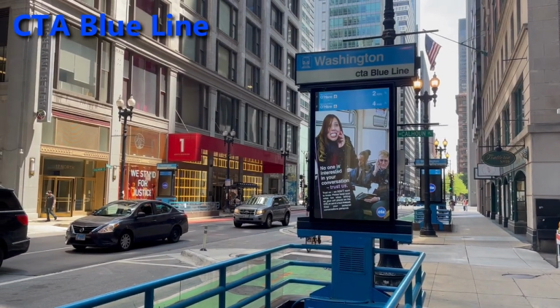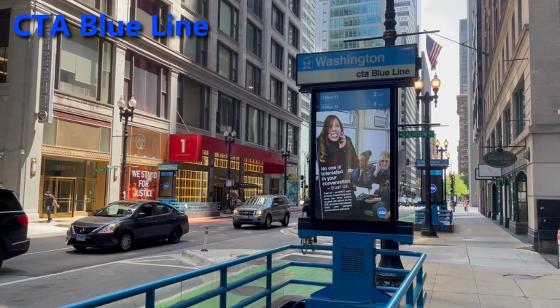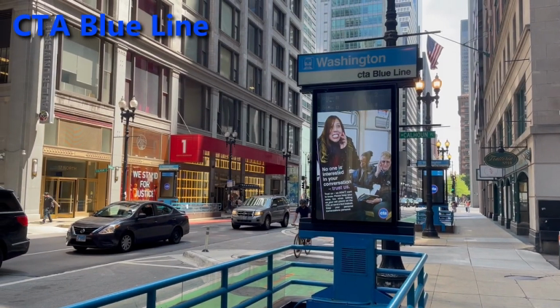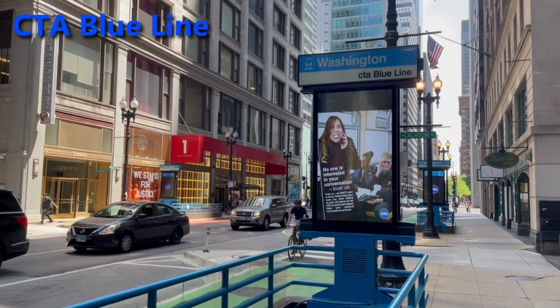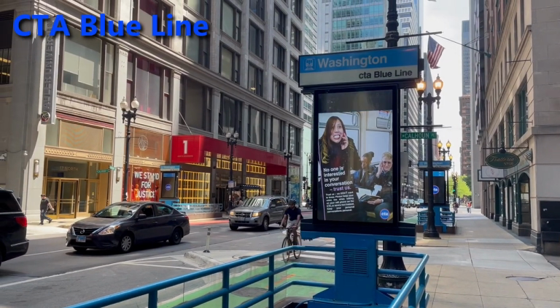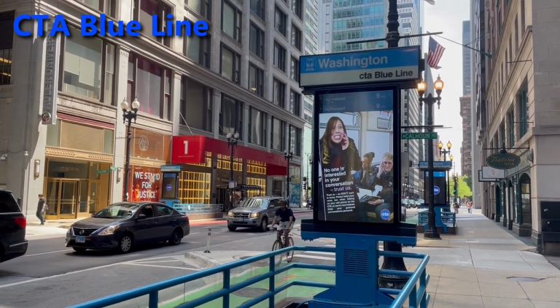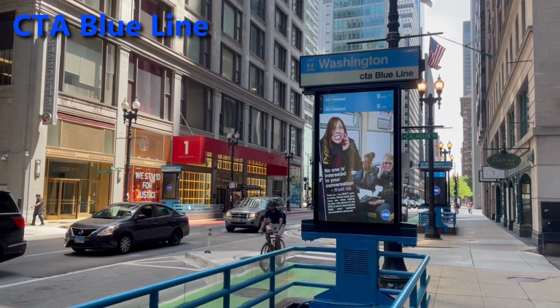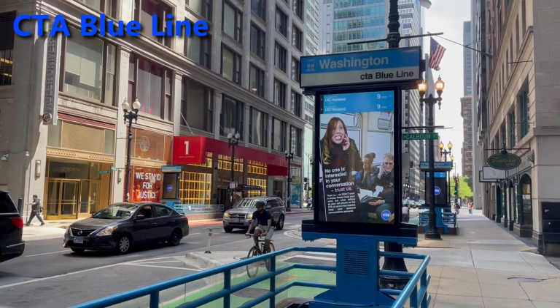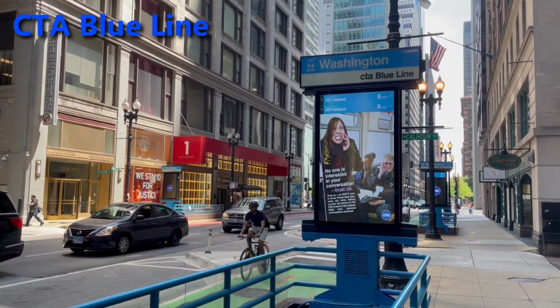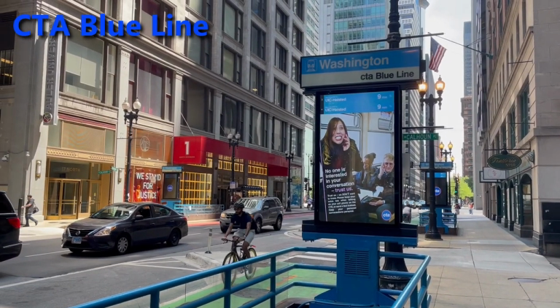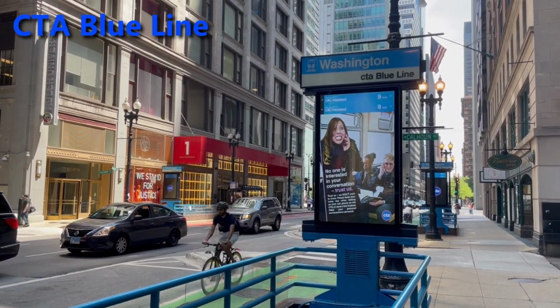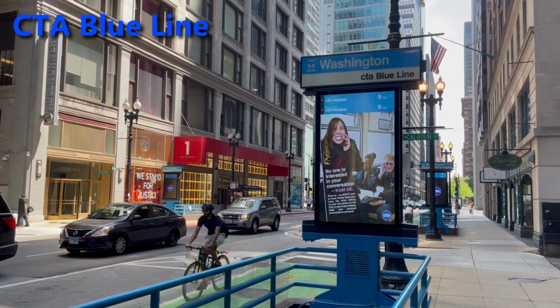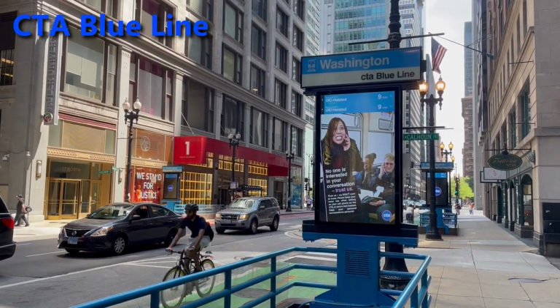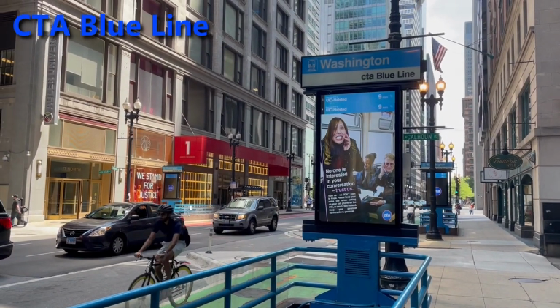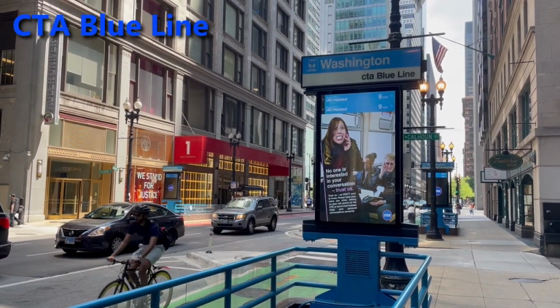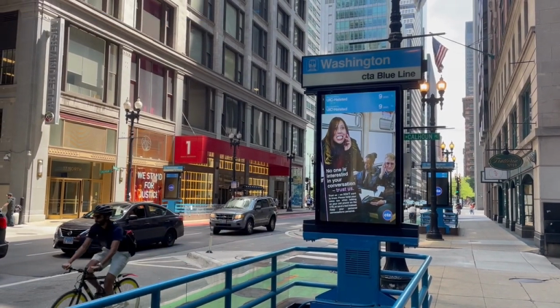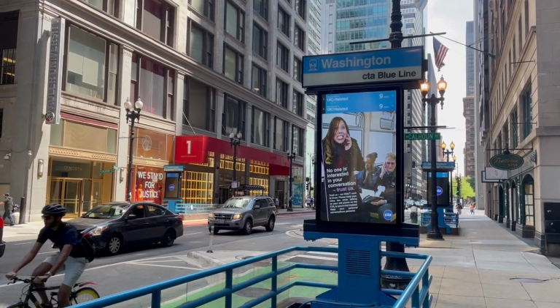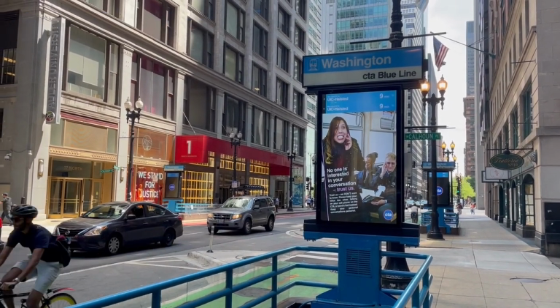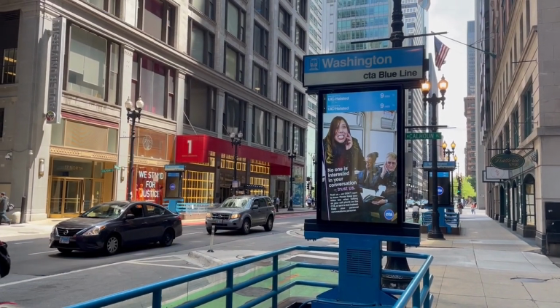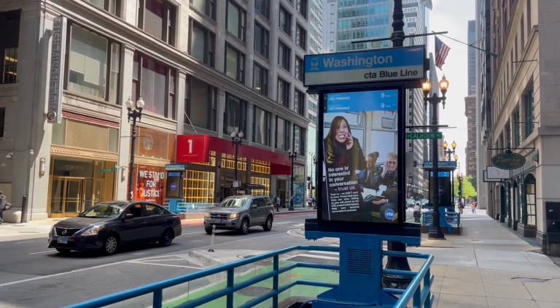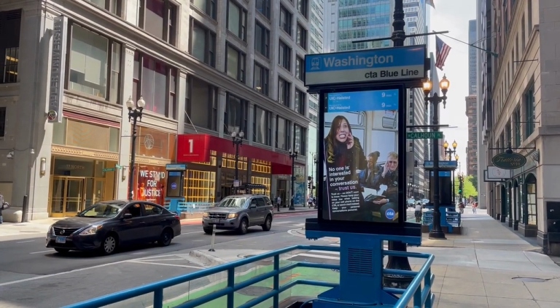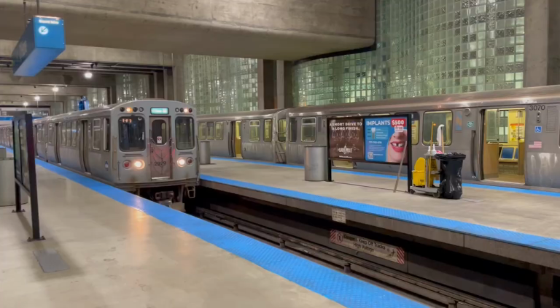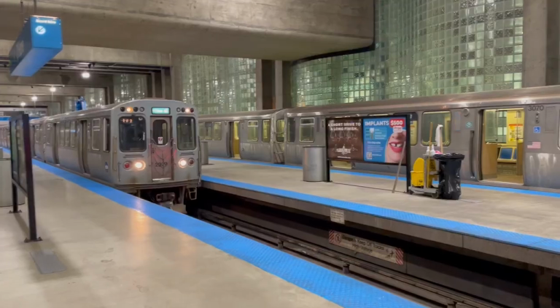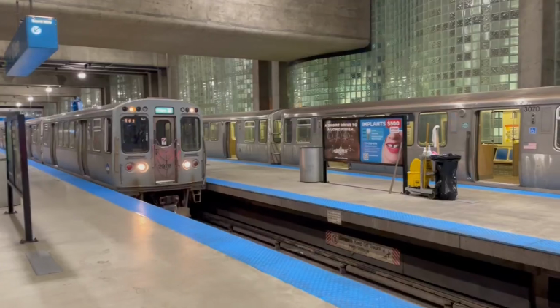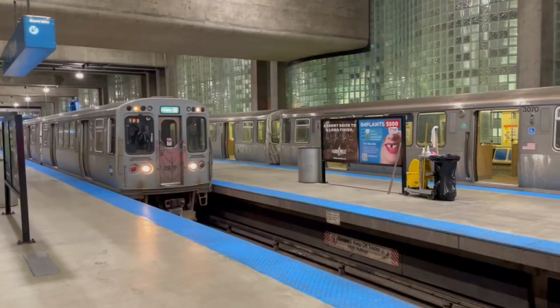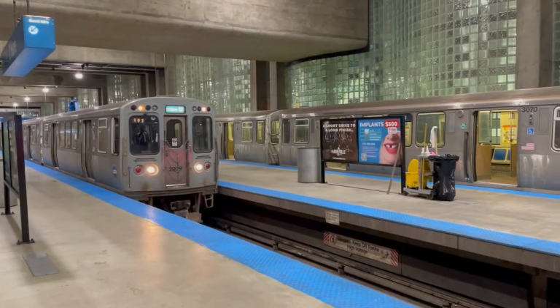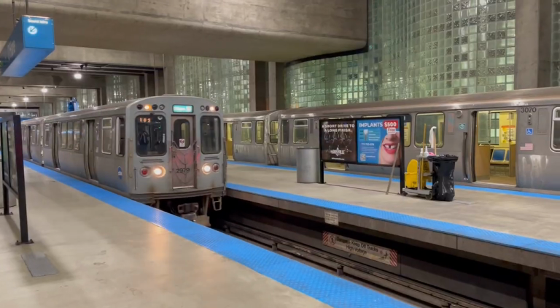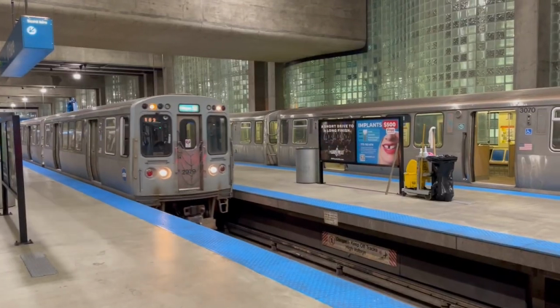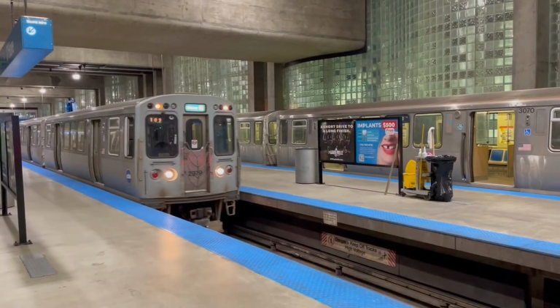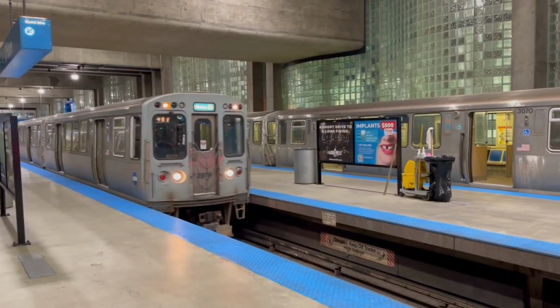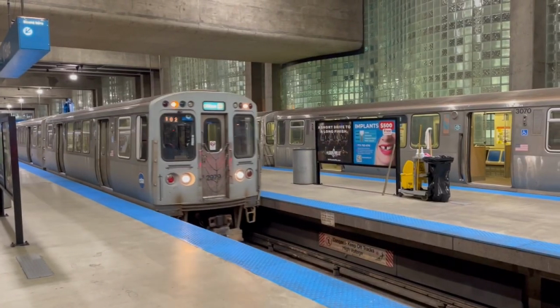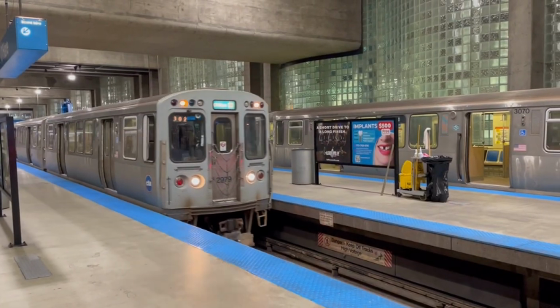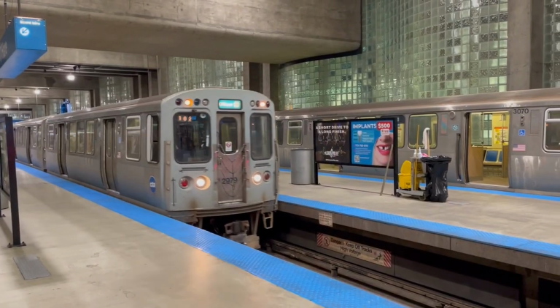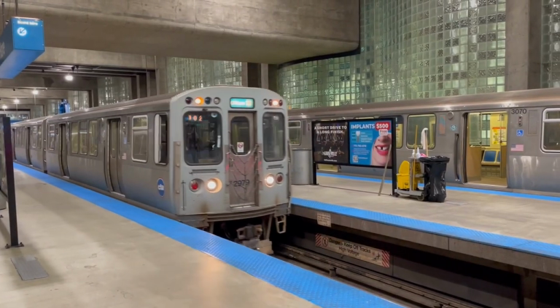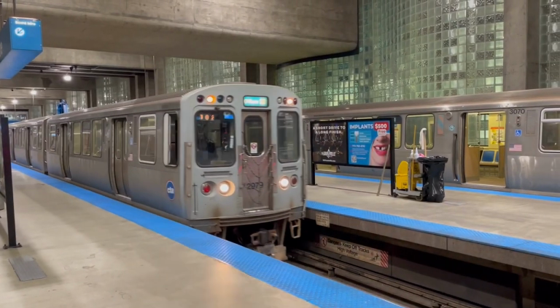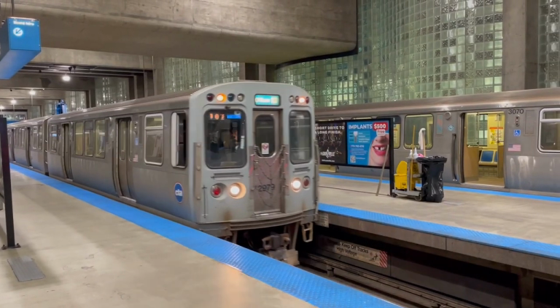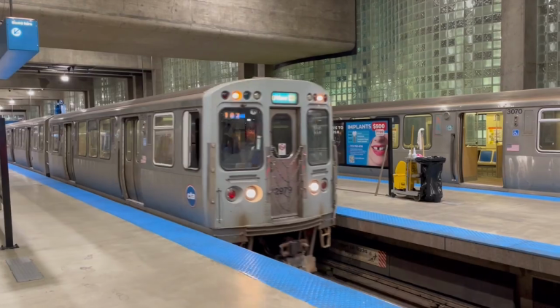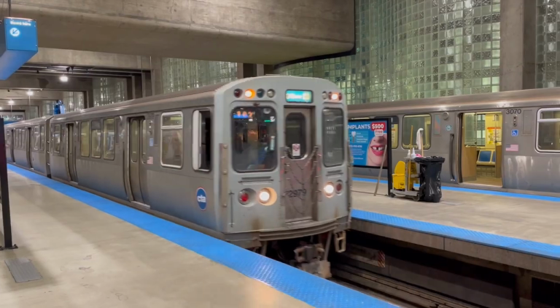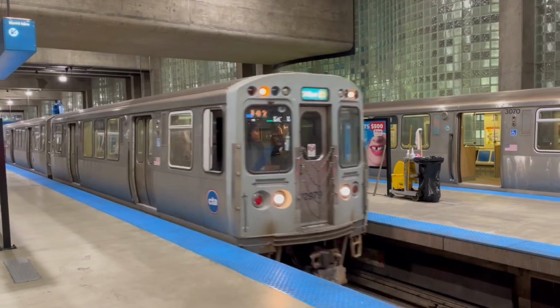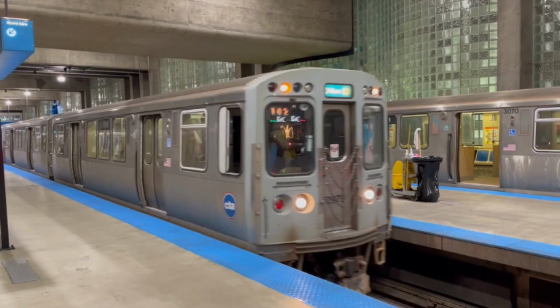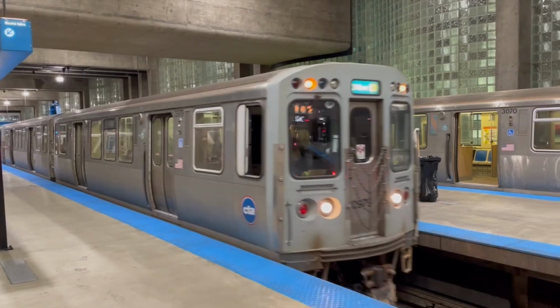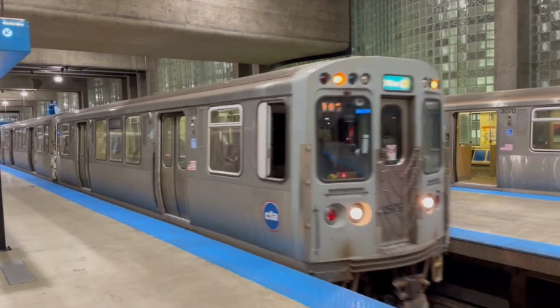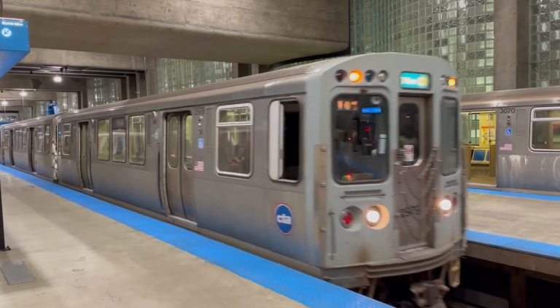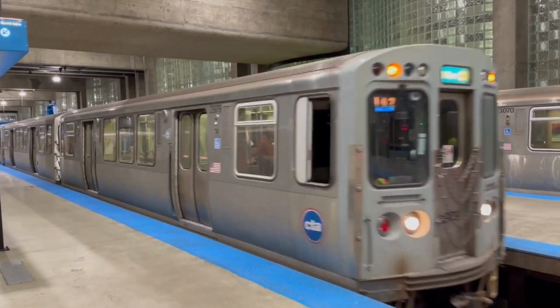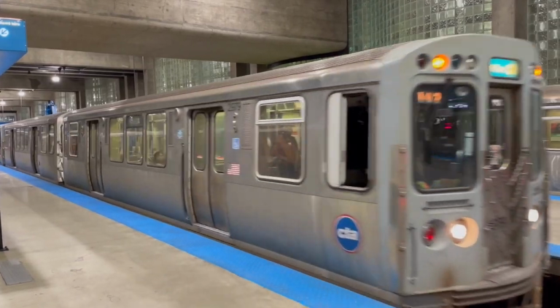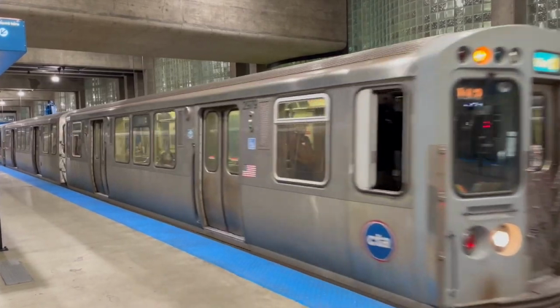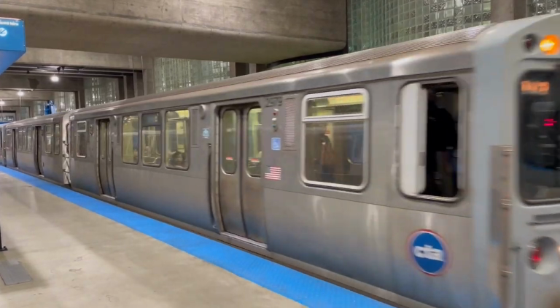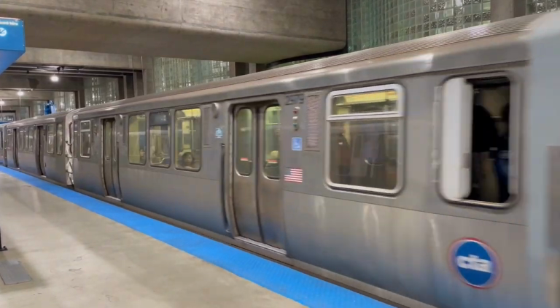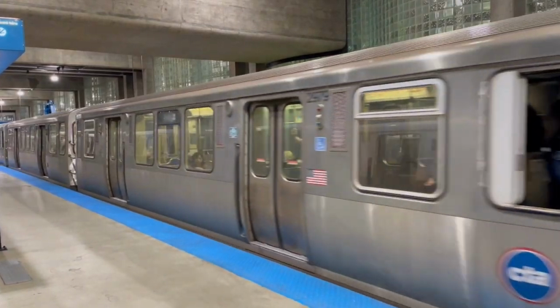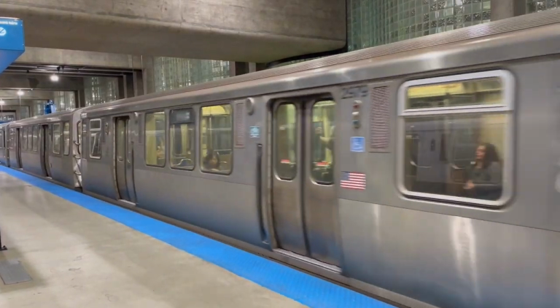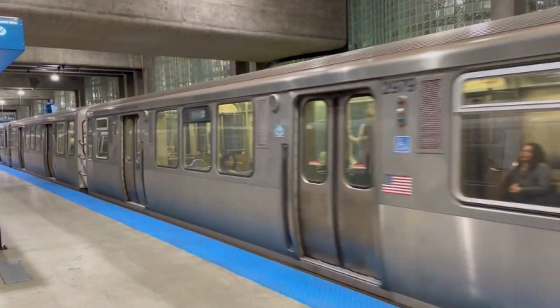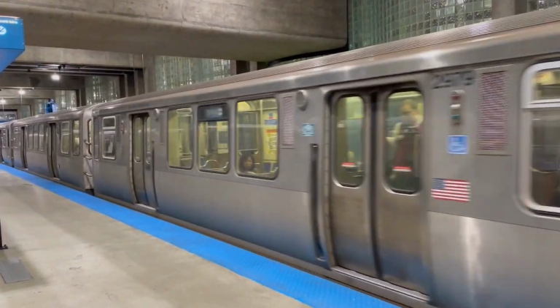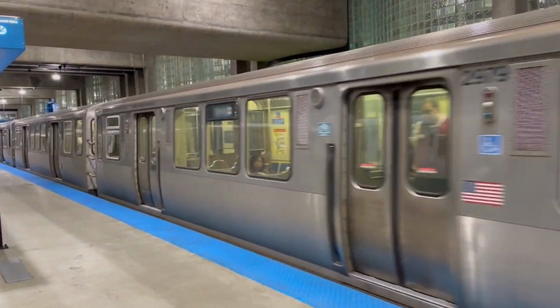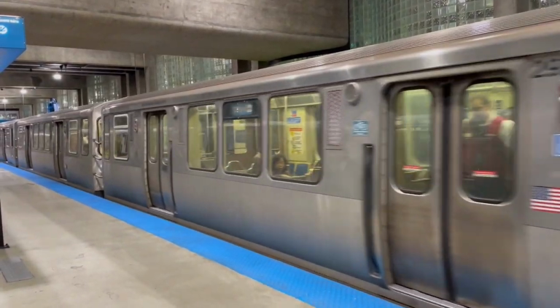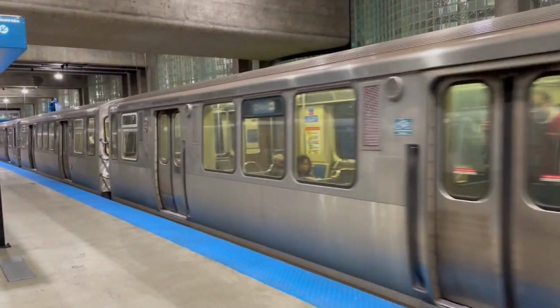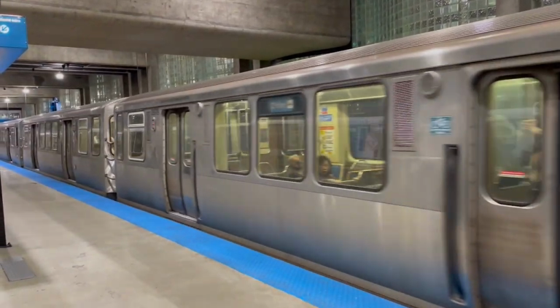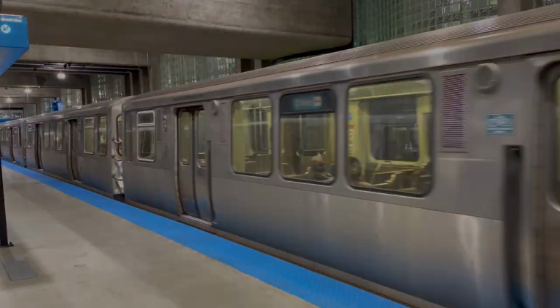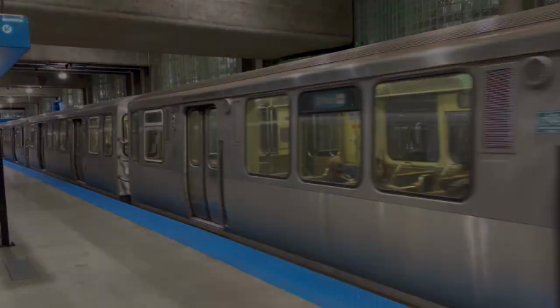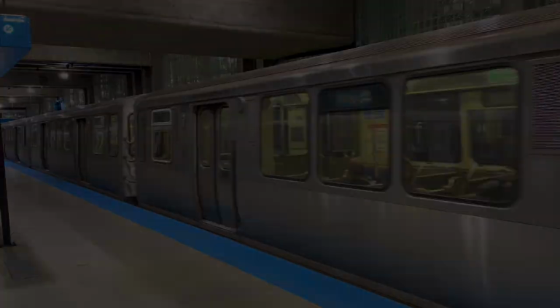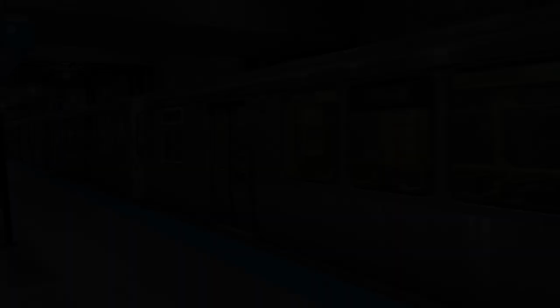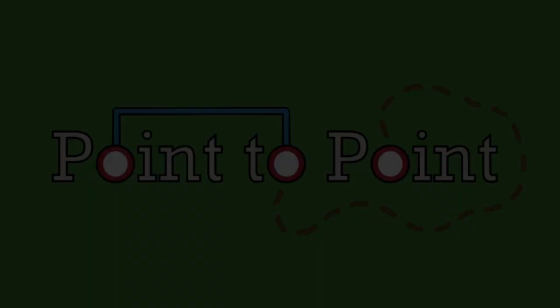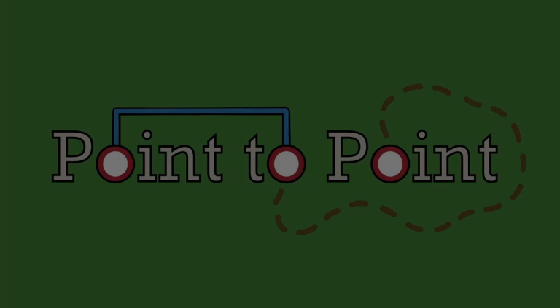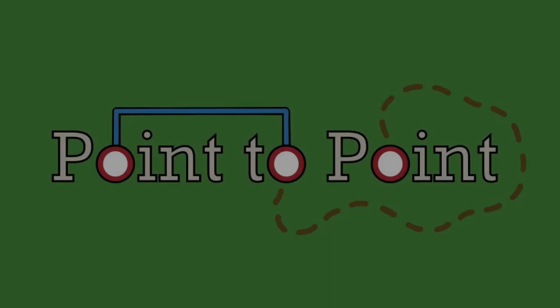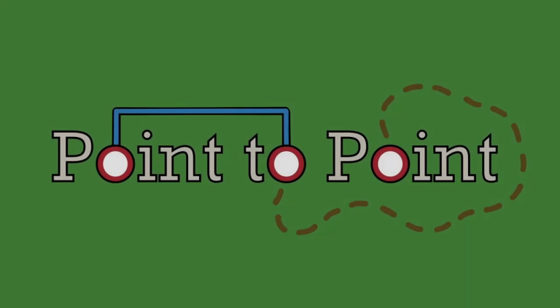In this video, I'll explain why and how you want to take the train to or from Chicago's biggest airport. All aboard — doors closing.